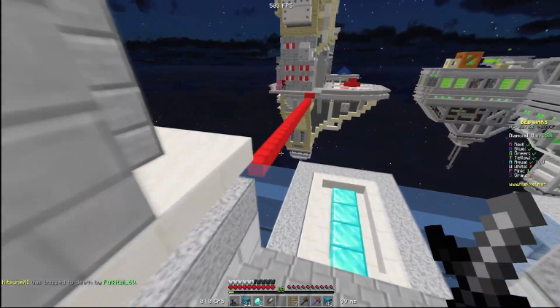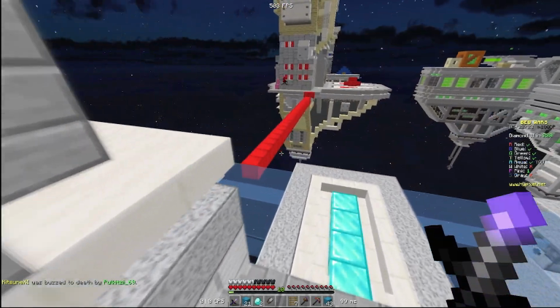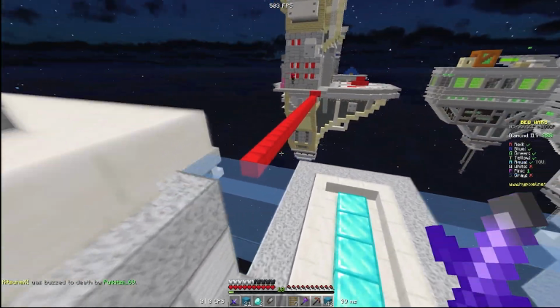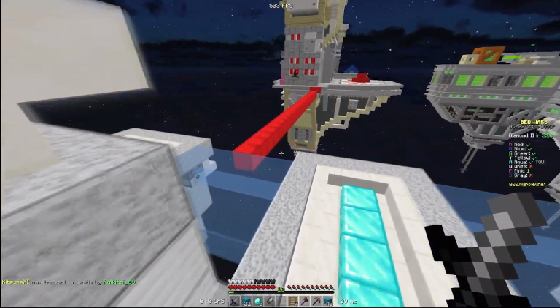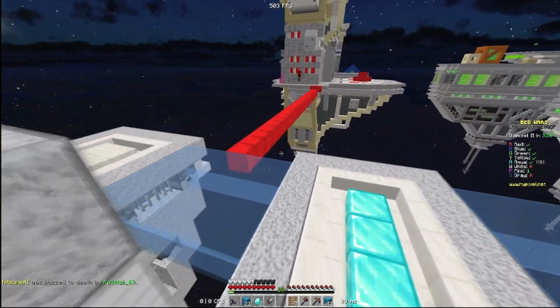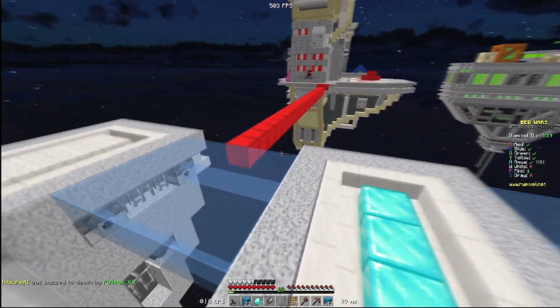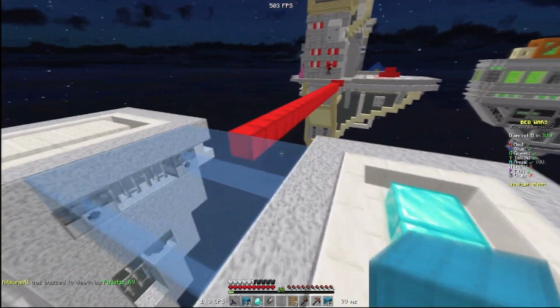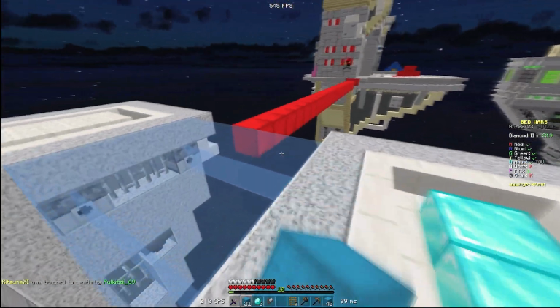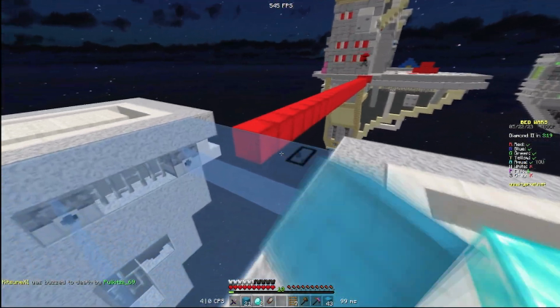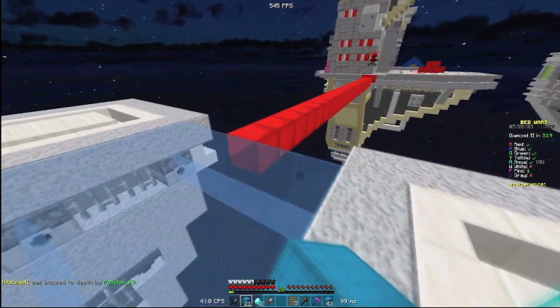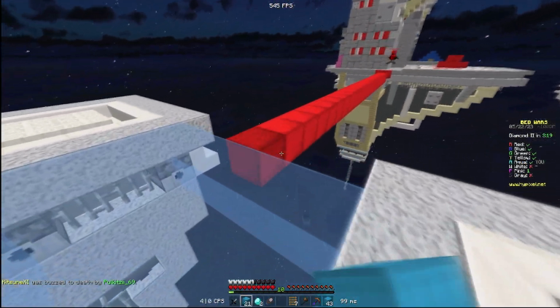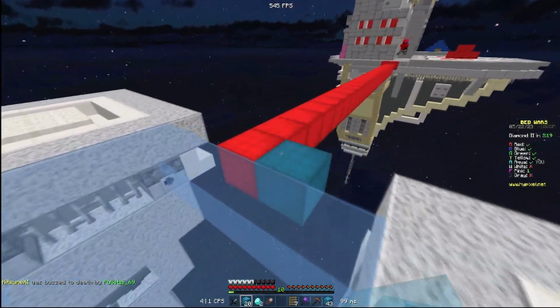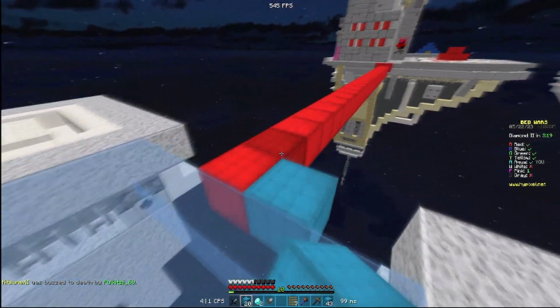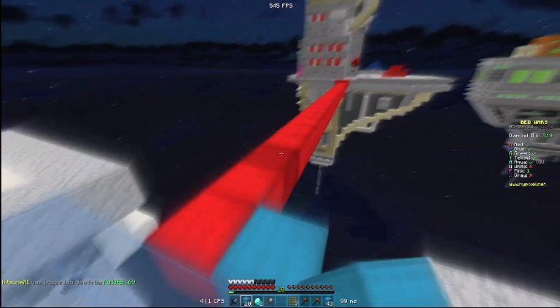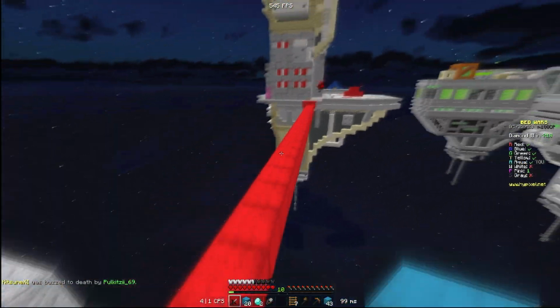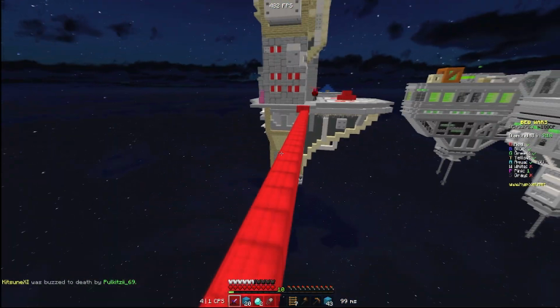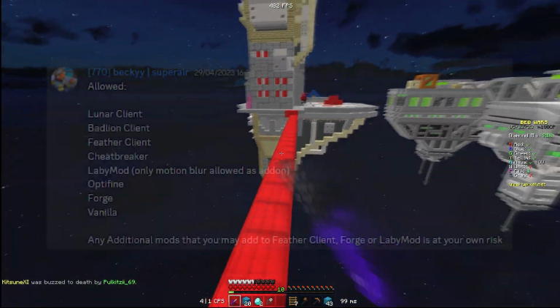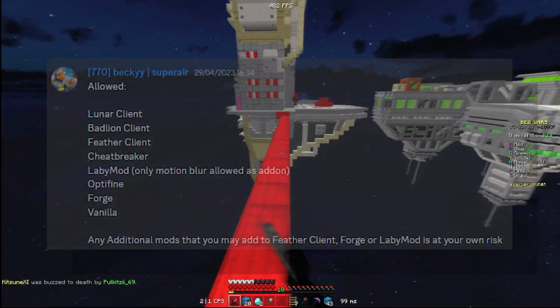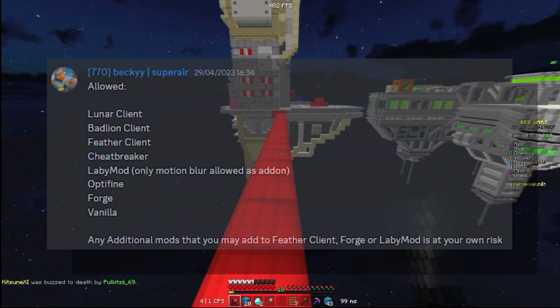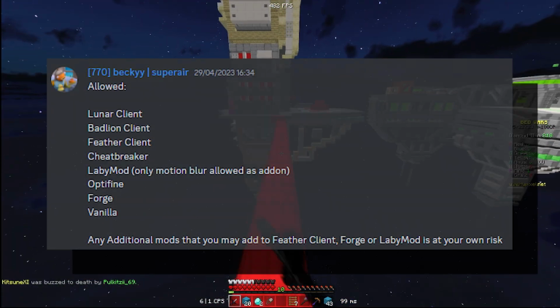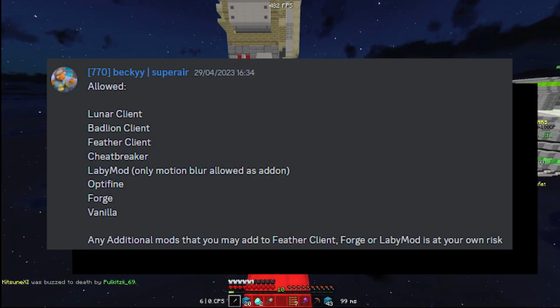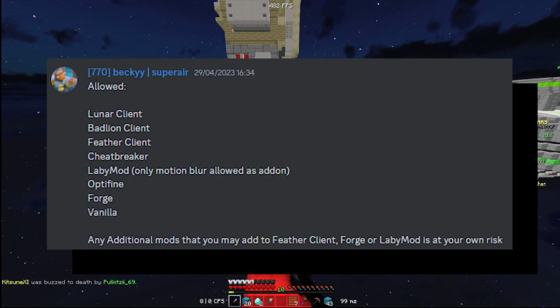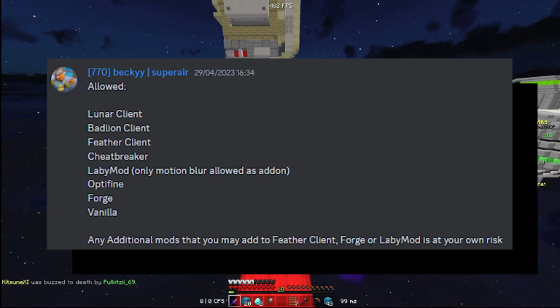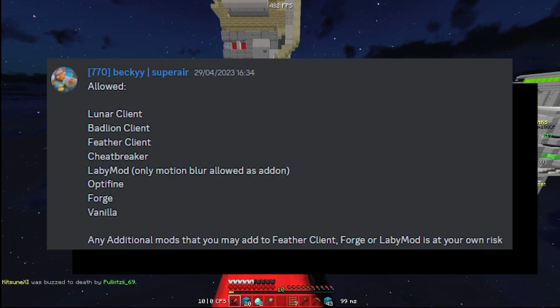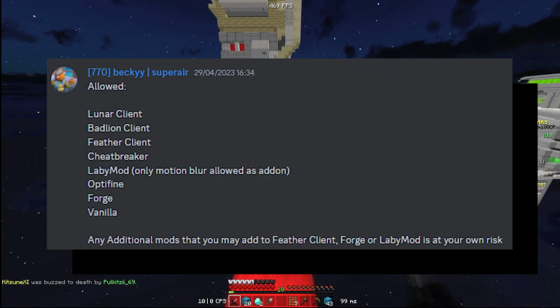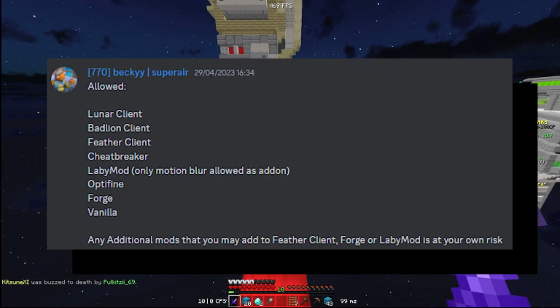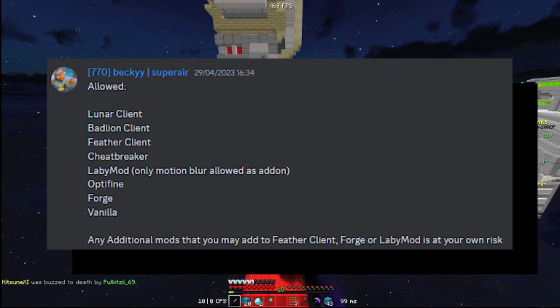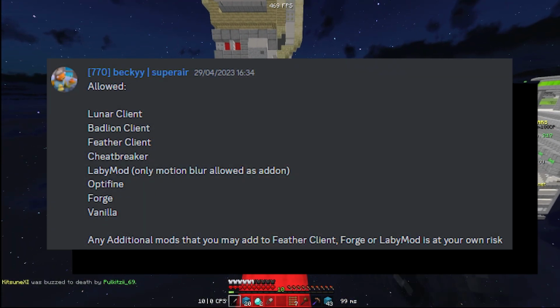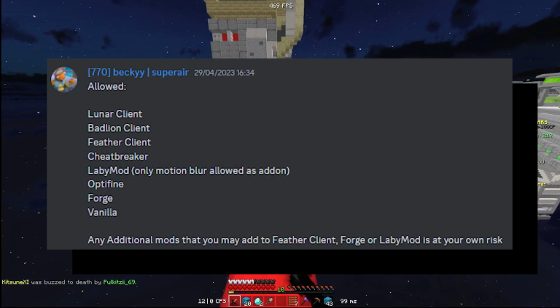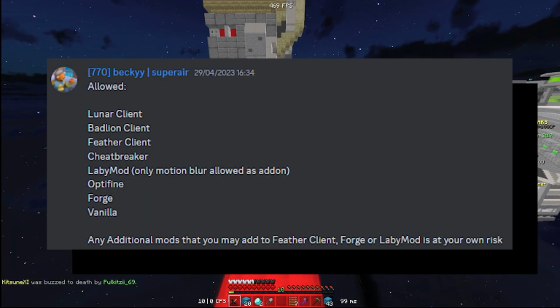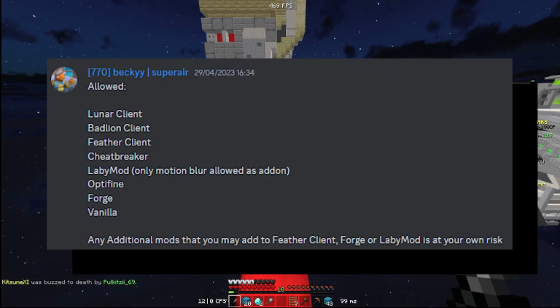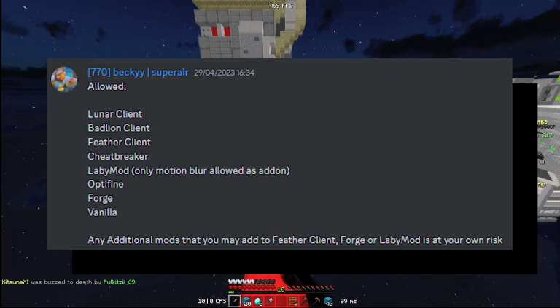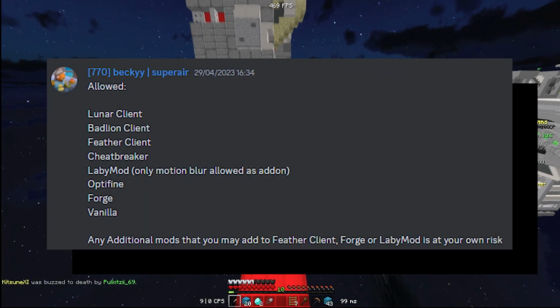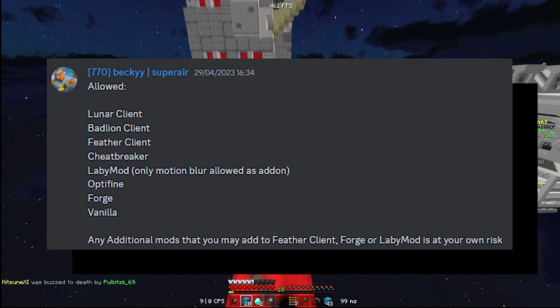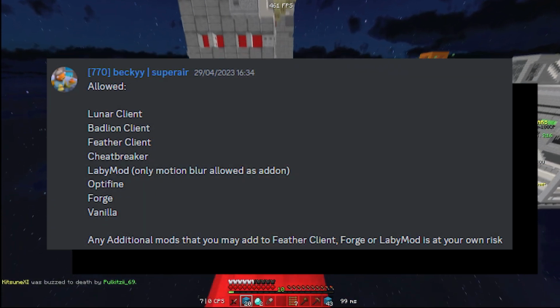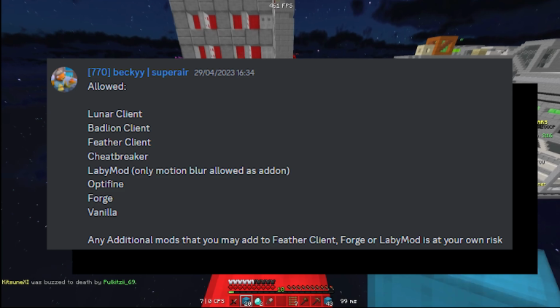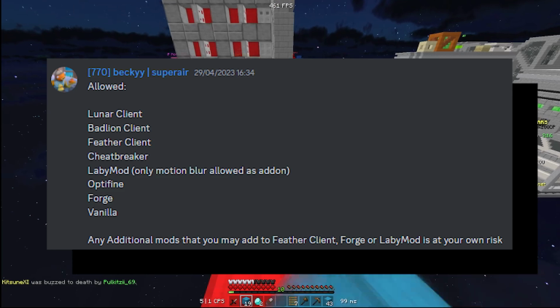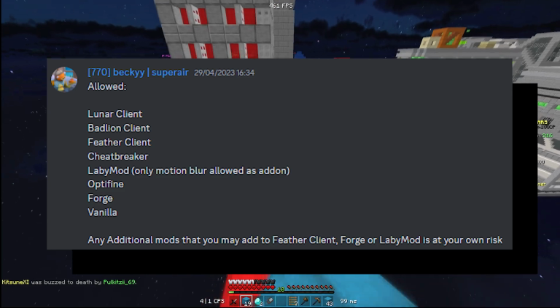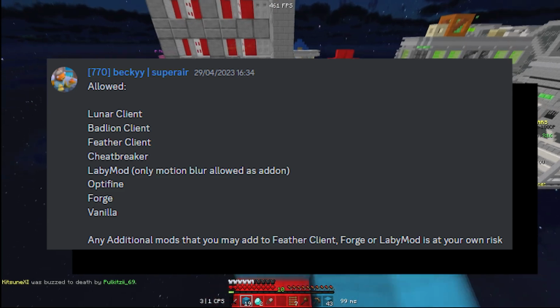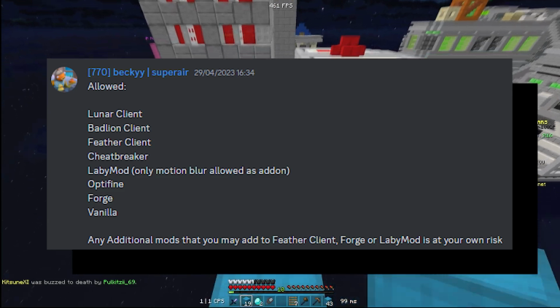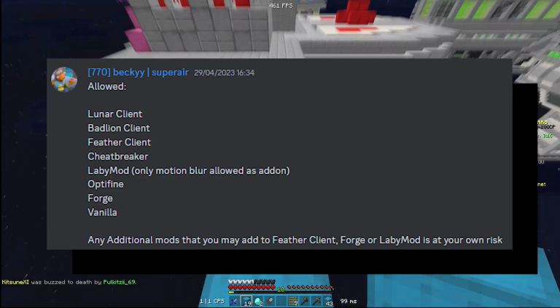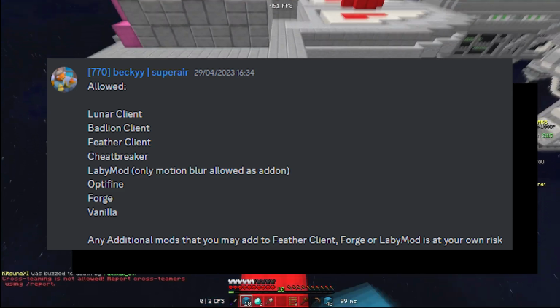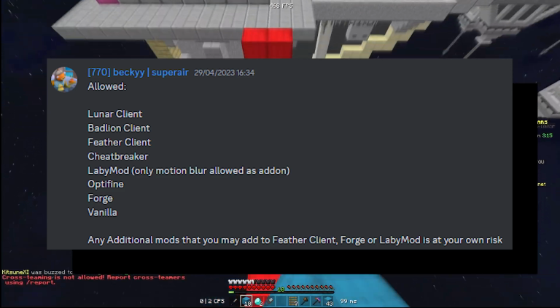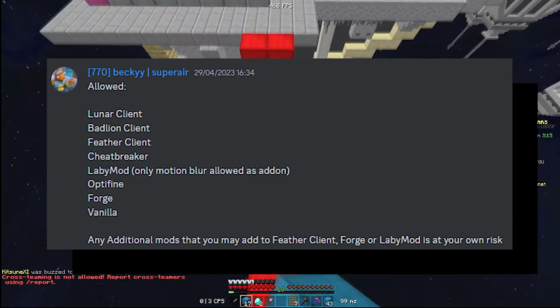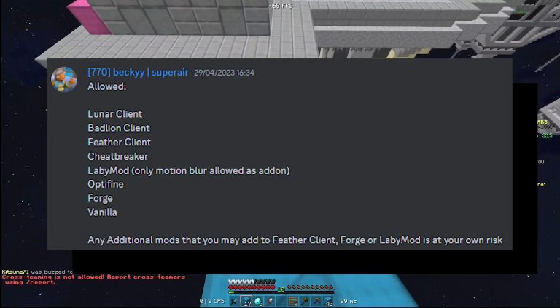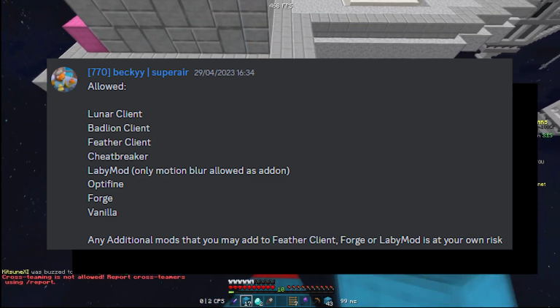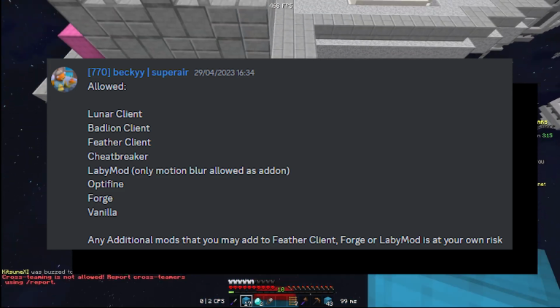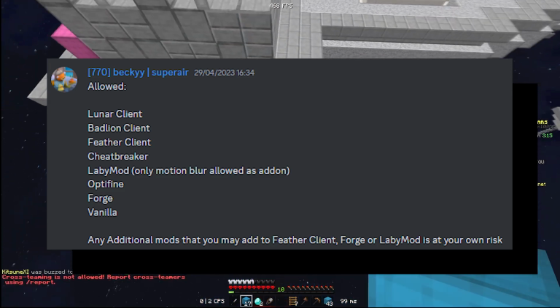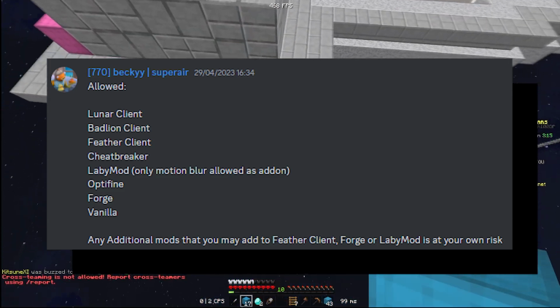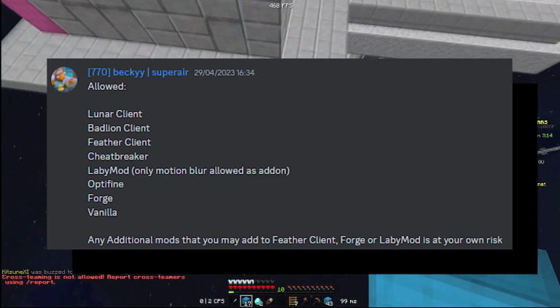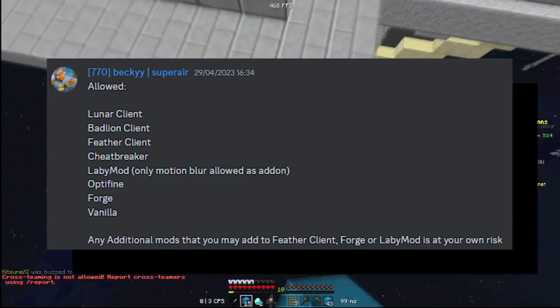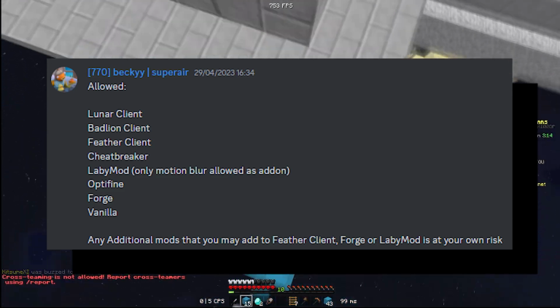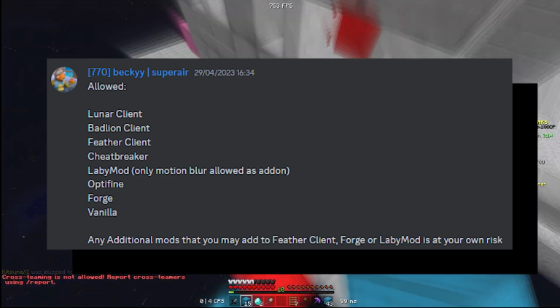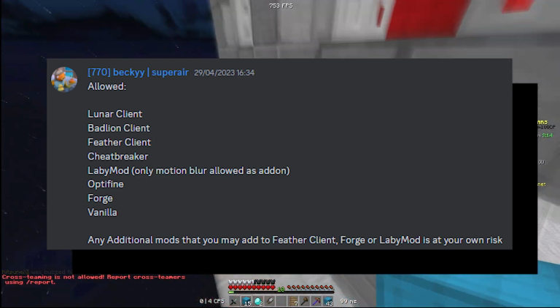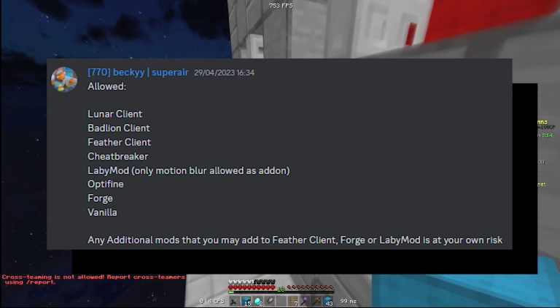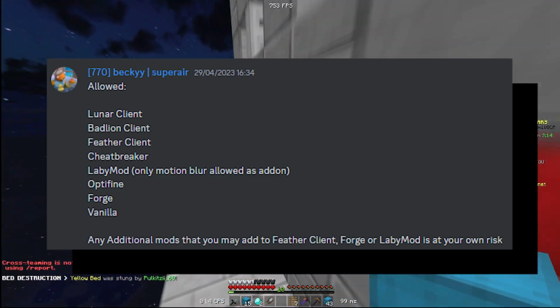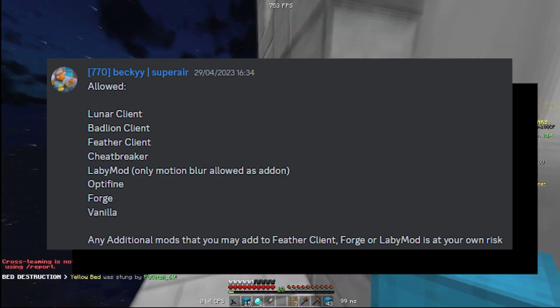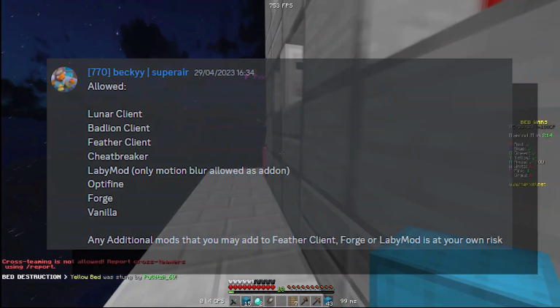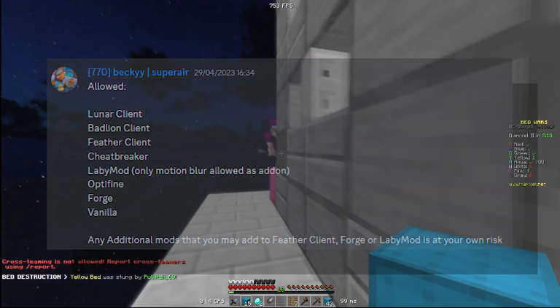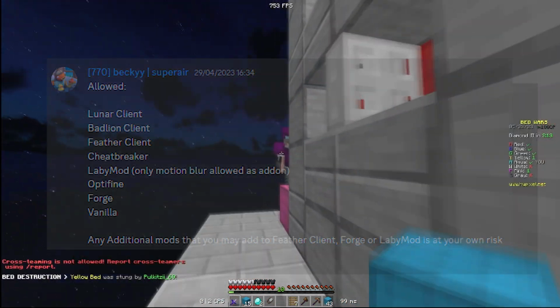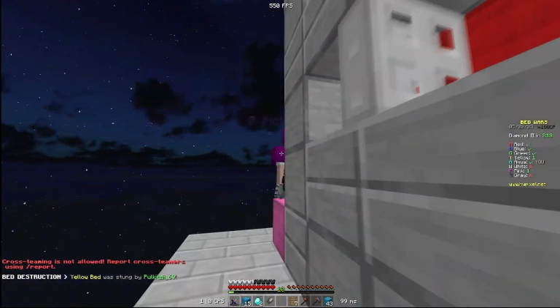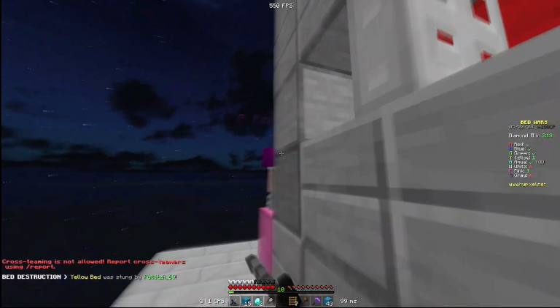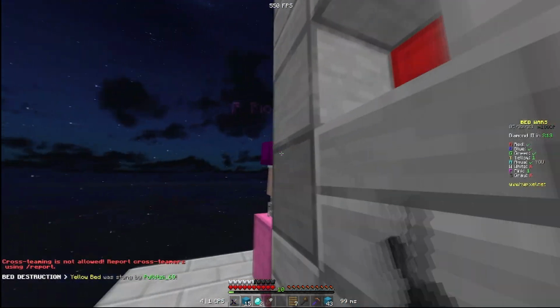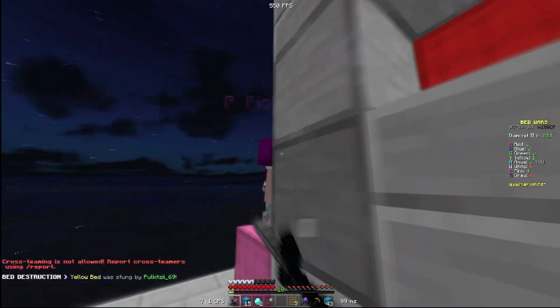The clients you are allowed to use on Hypixel are Lunar Client, Badlion Client, Feather Client, Cheat Breaker, LabyMod, Optifine, Forge, and Vanilla.